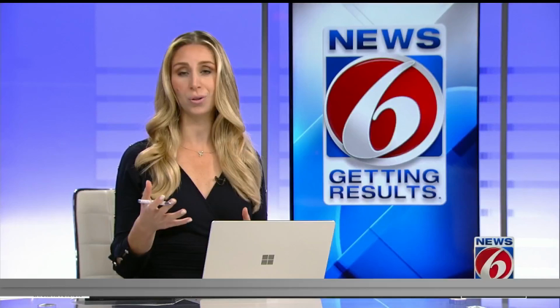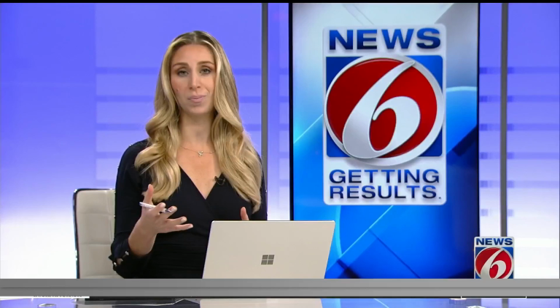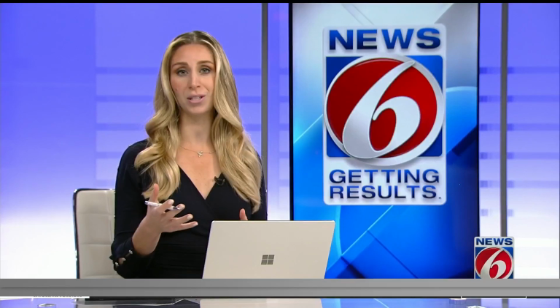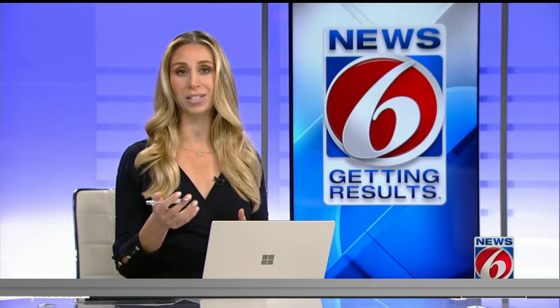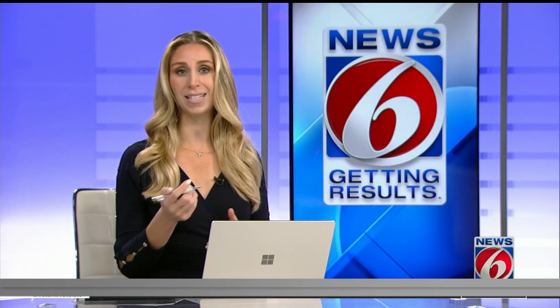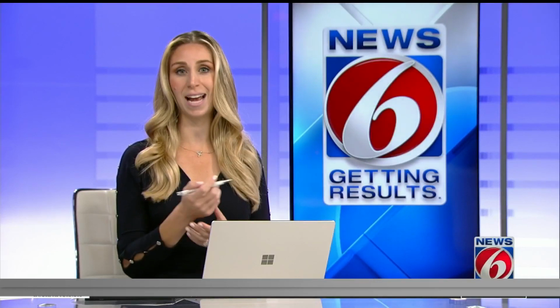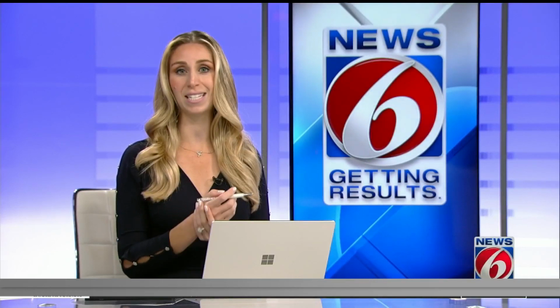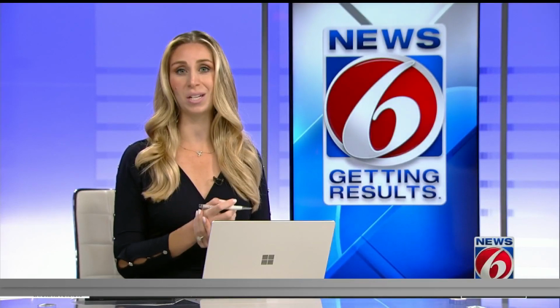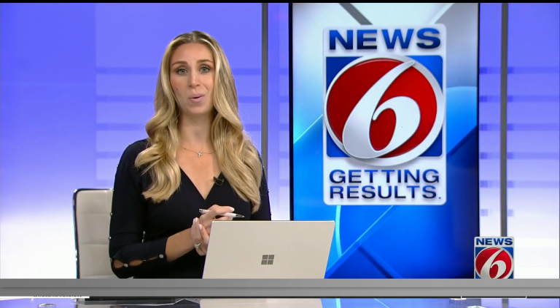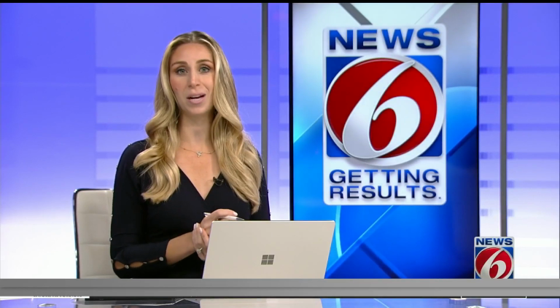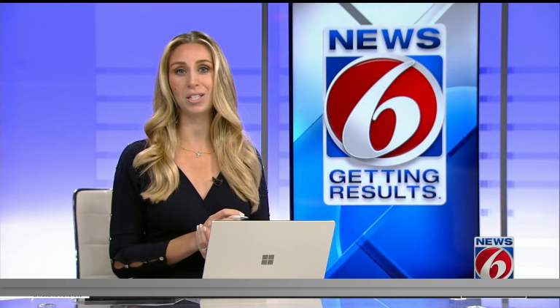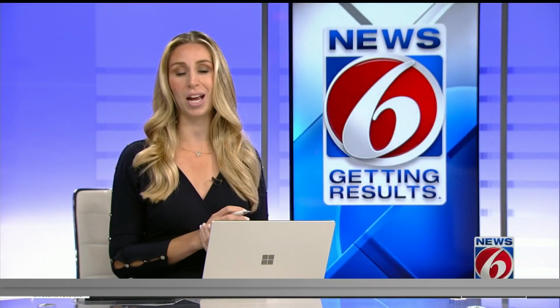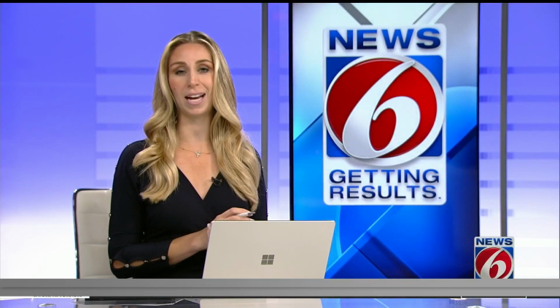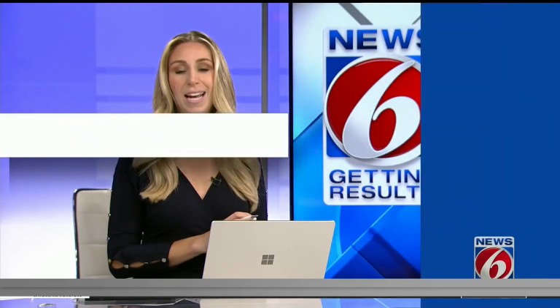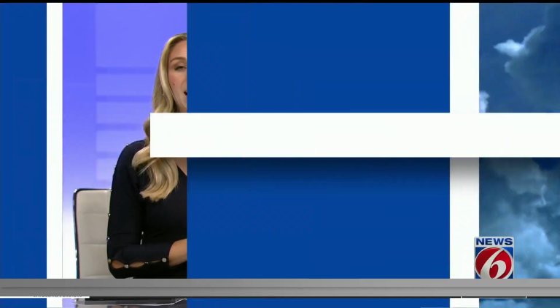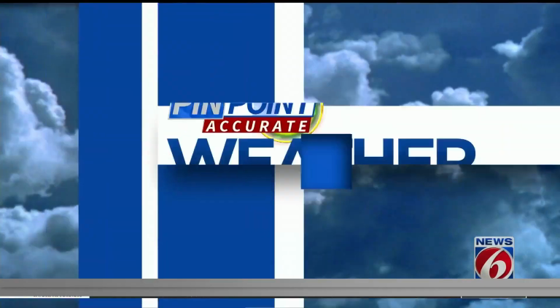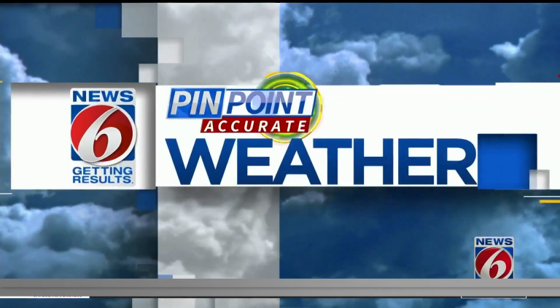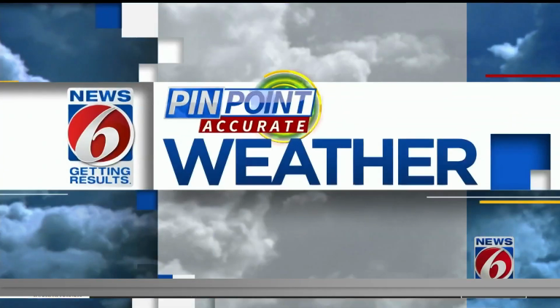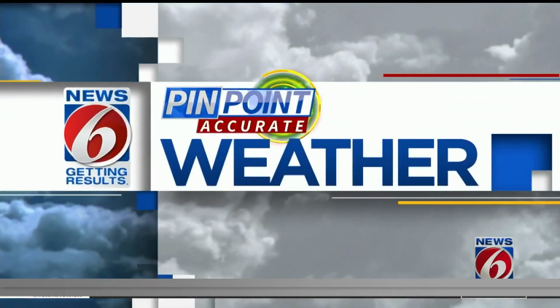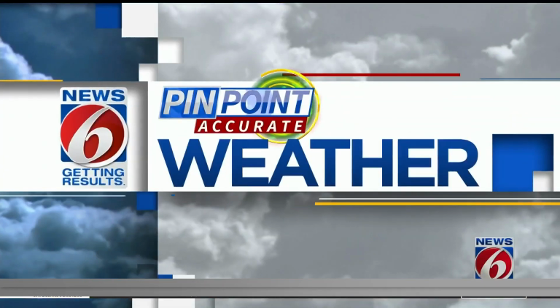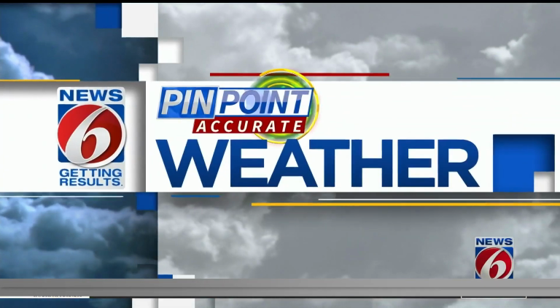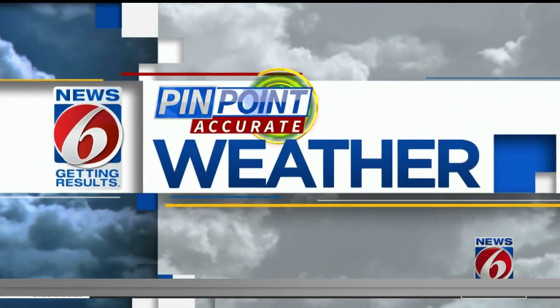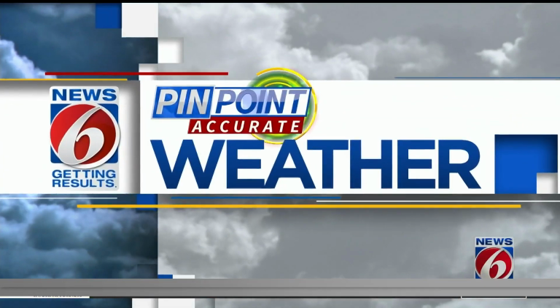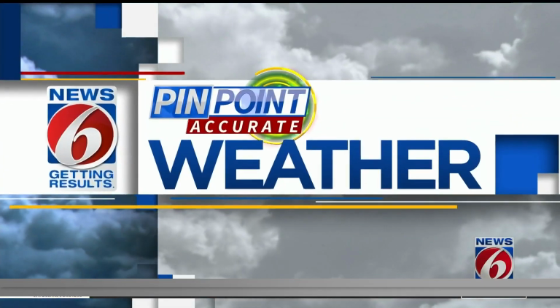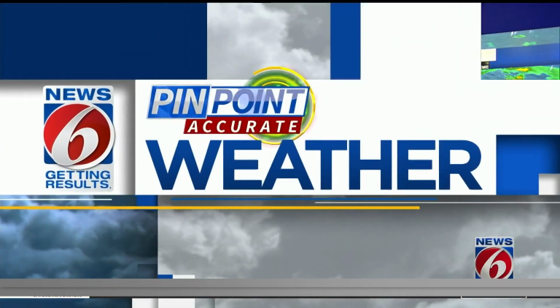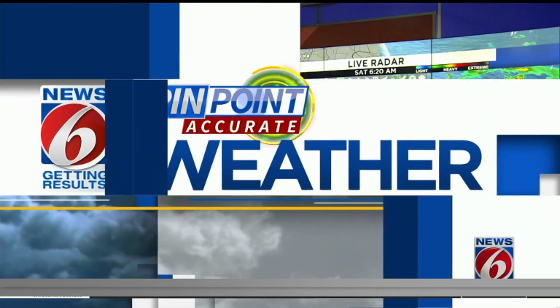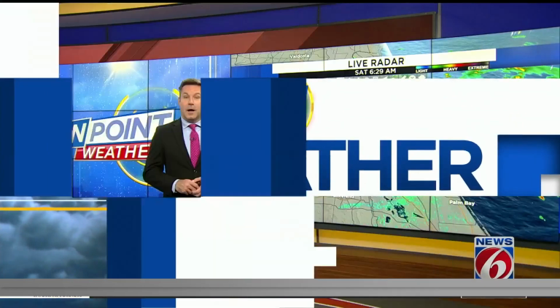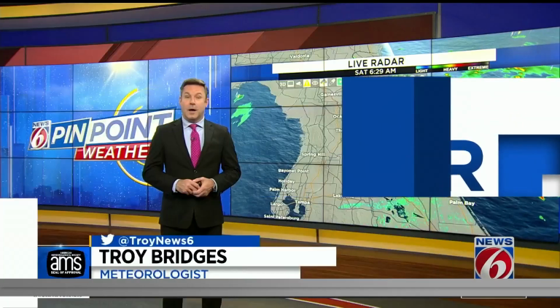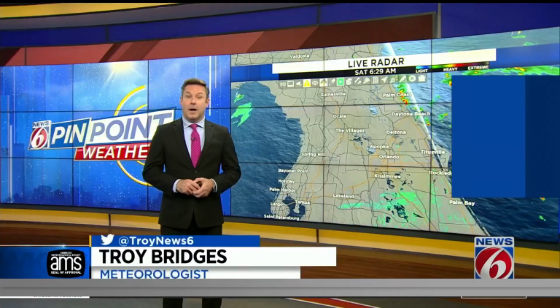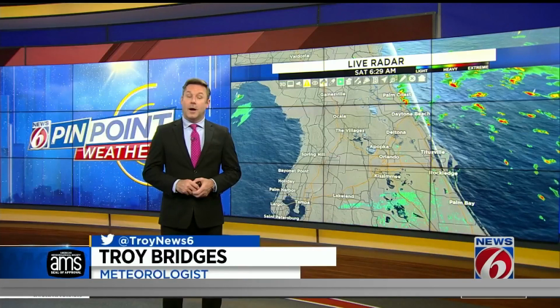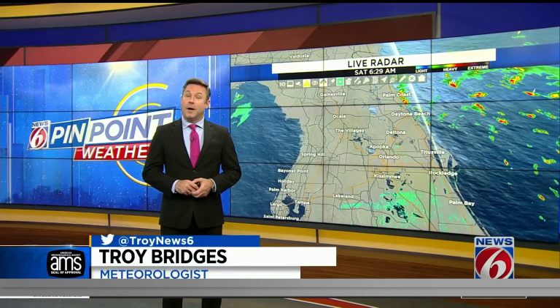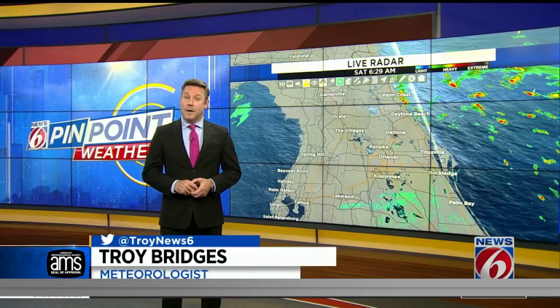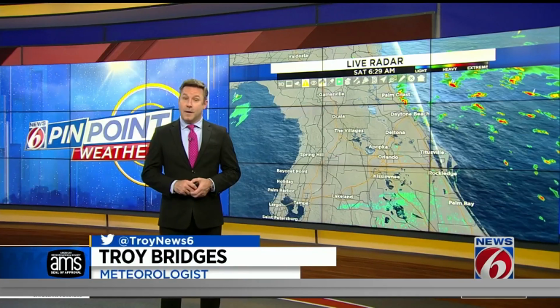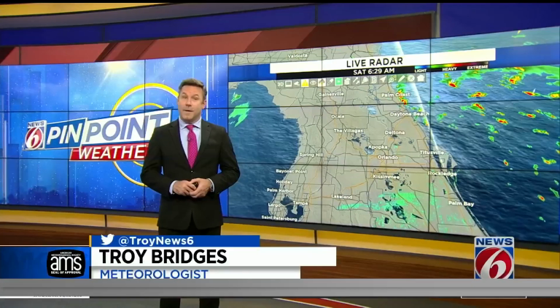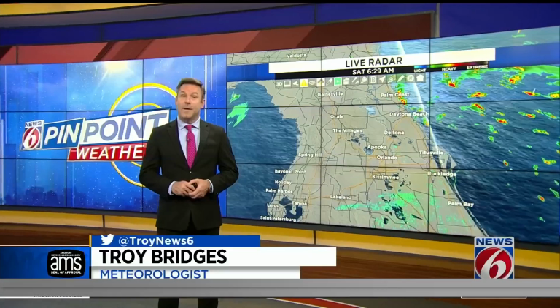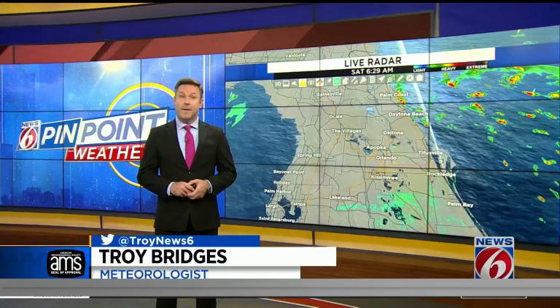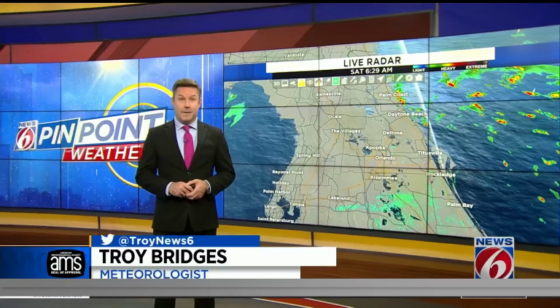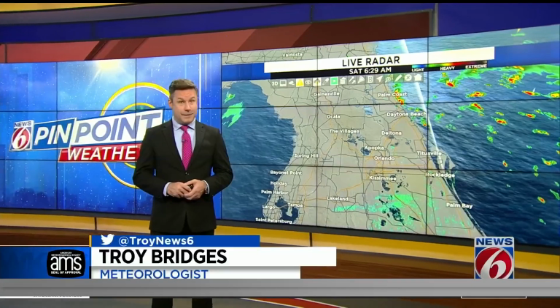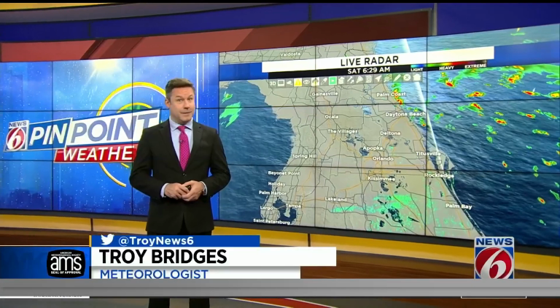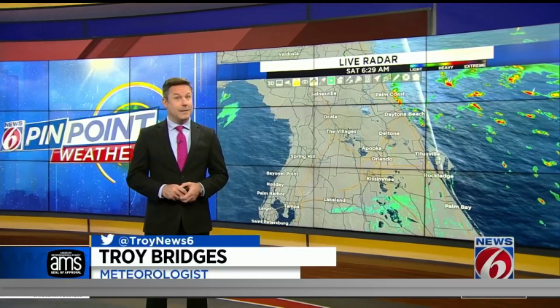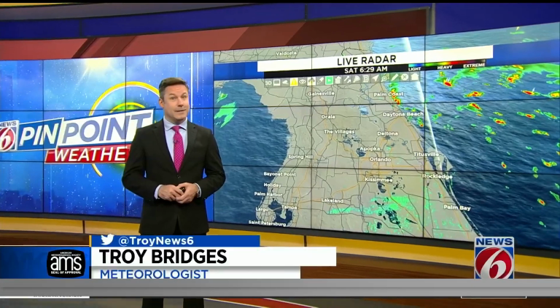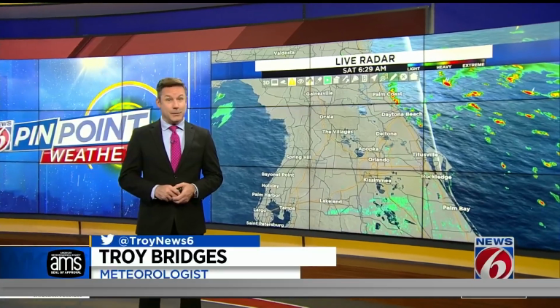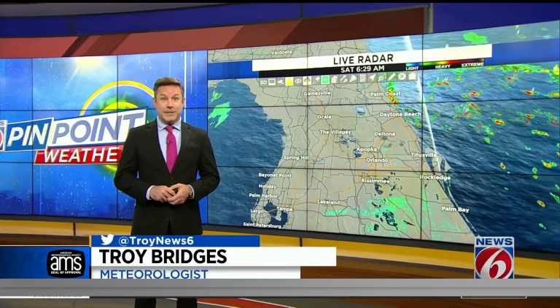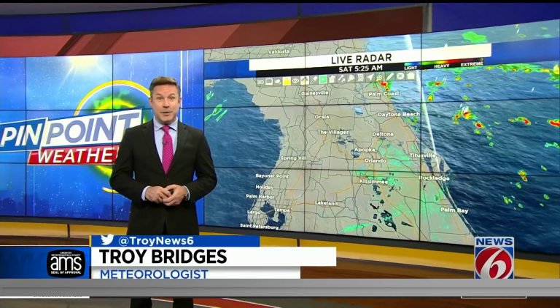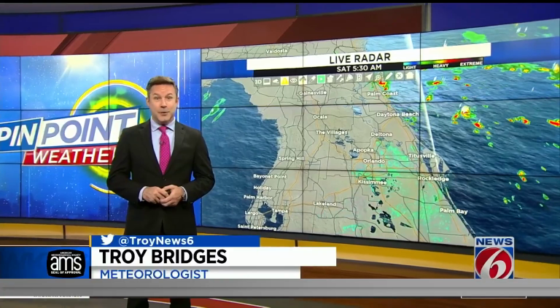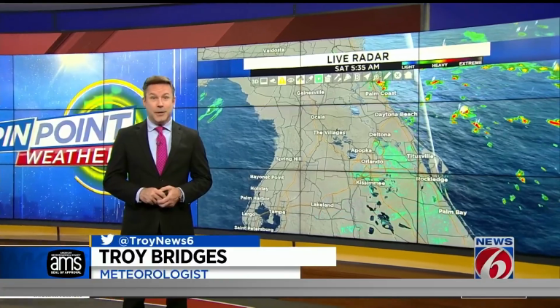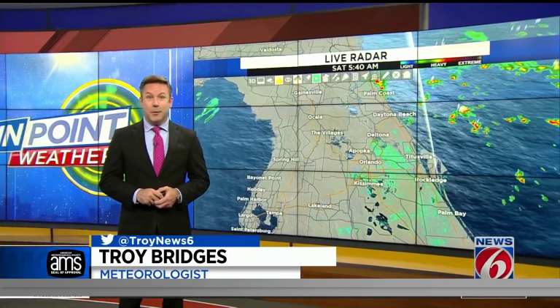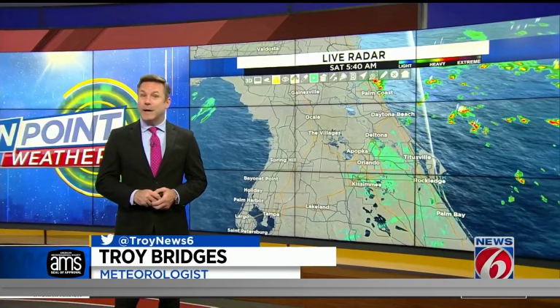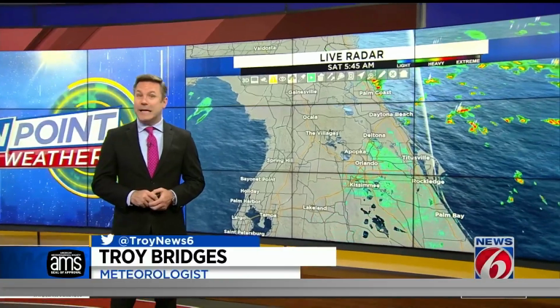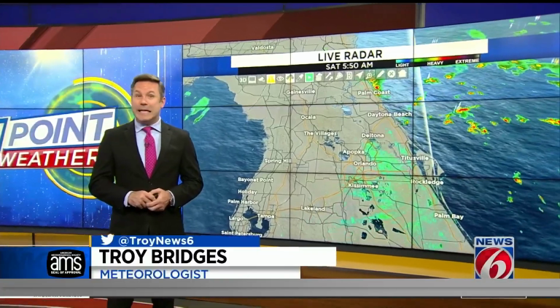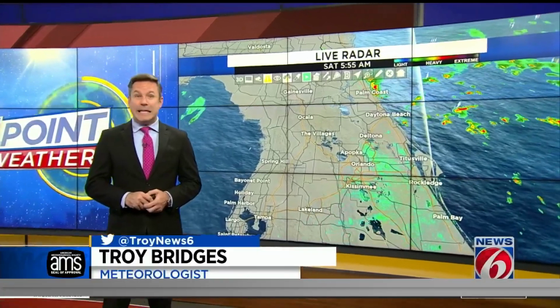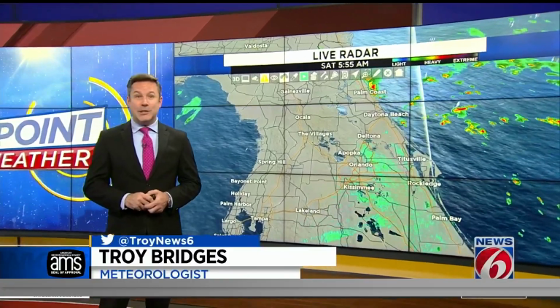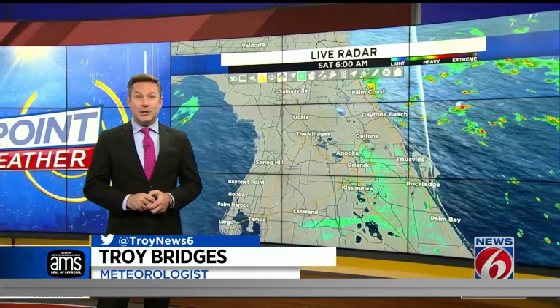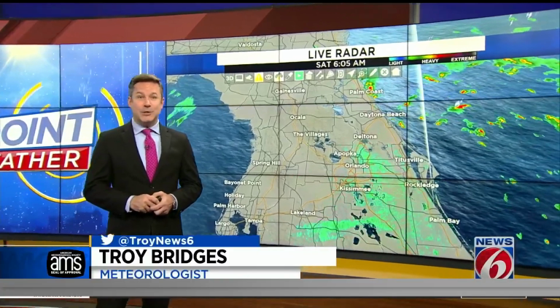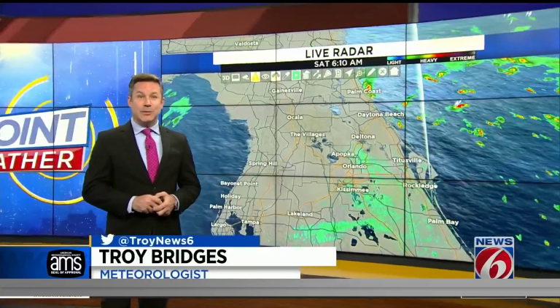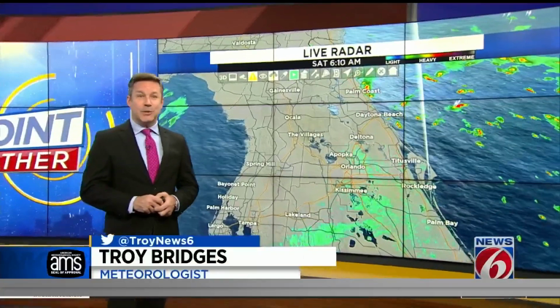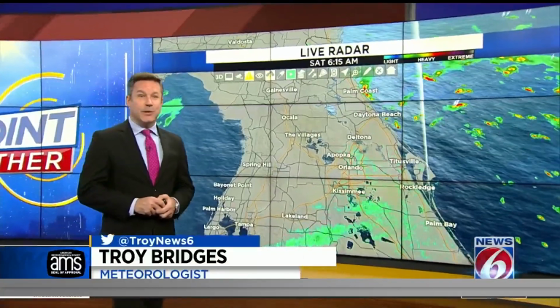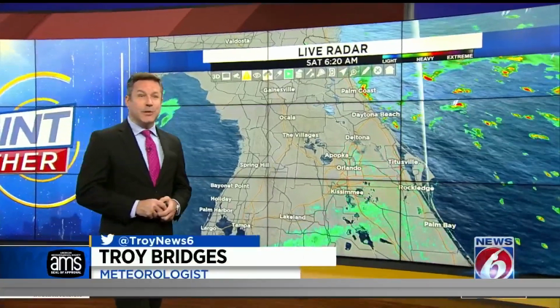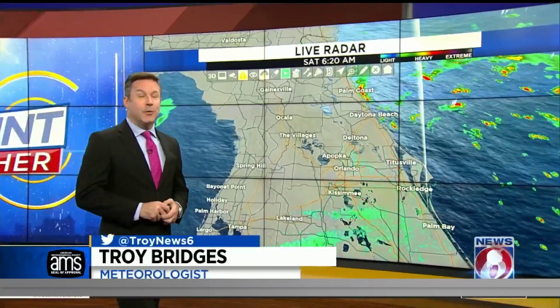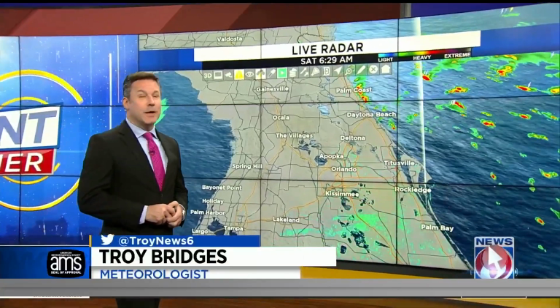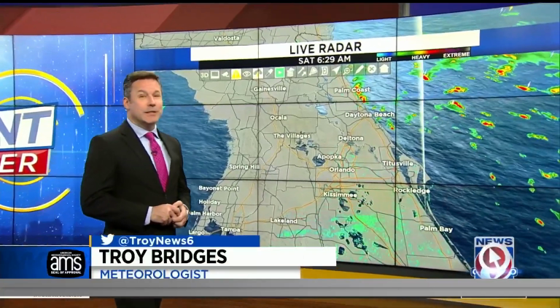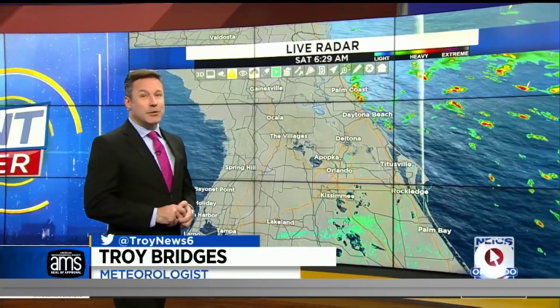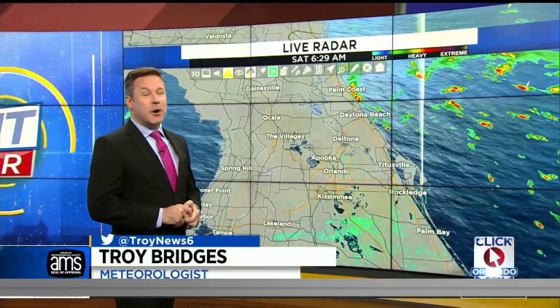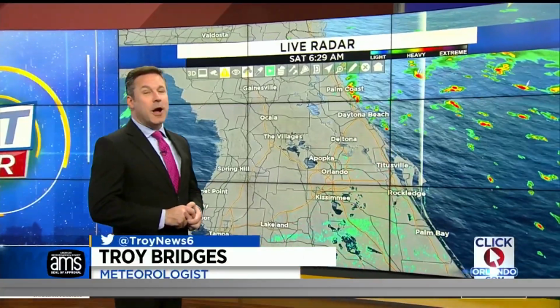Troy Bridges has a quick check at today's forecast. Troy, we need good weather today. Yes, we do. We don't want any issues. We certainly don't want to scrub.